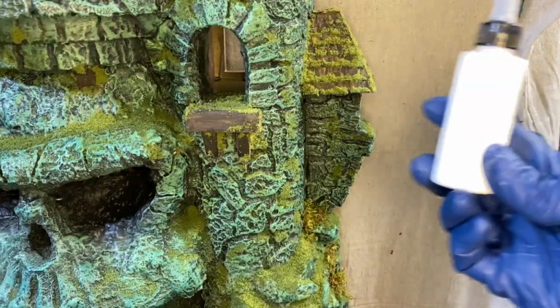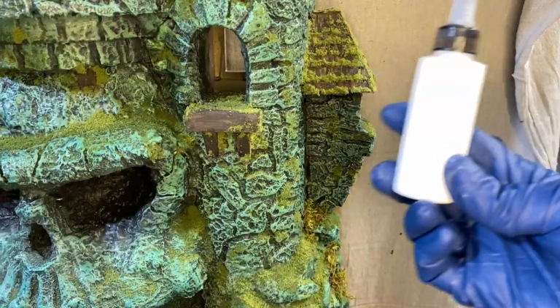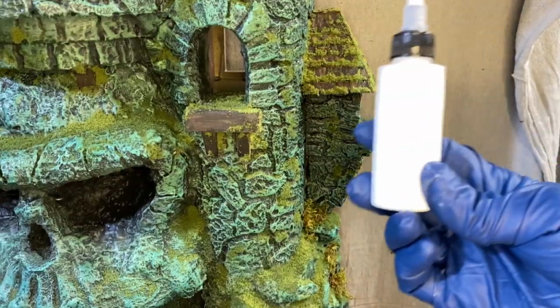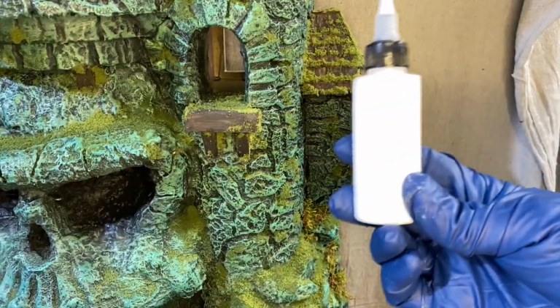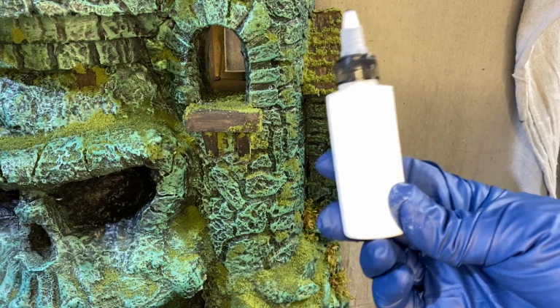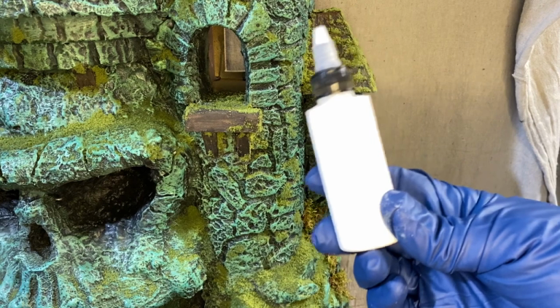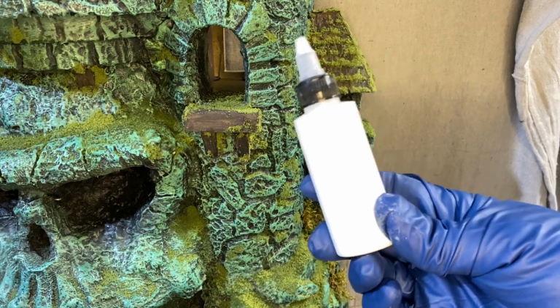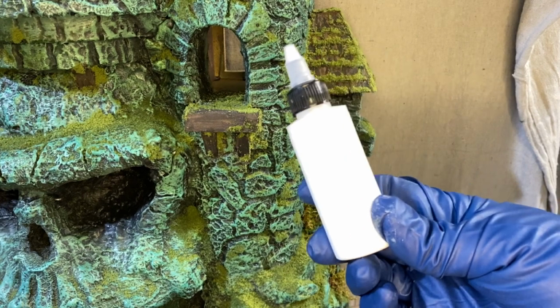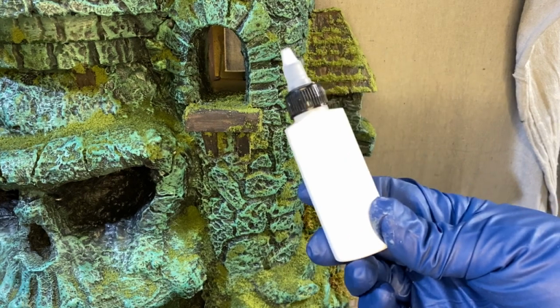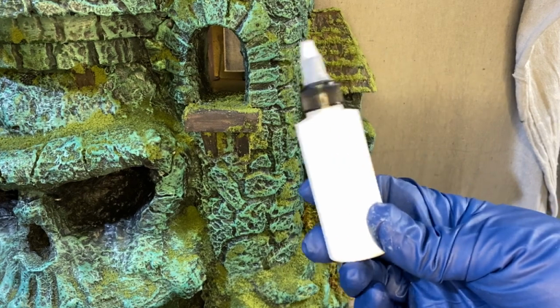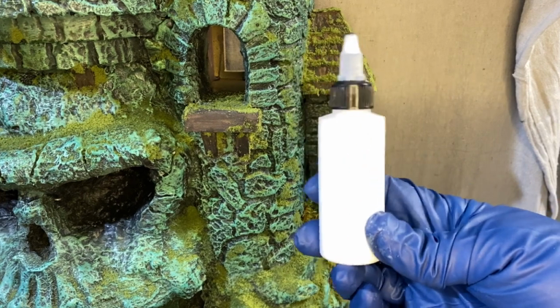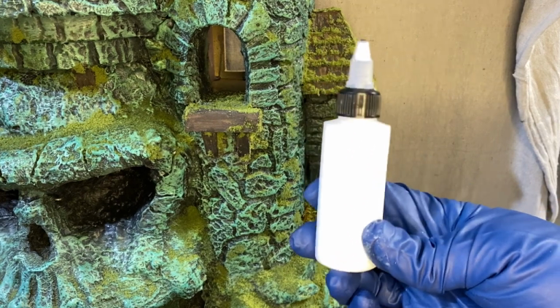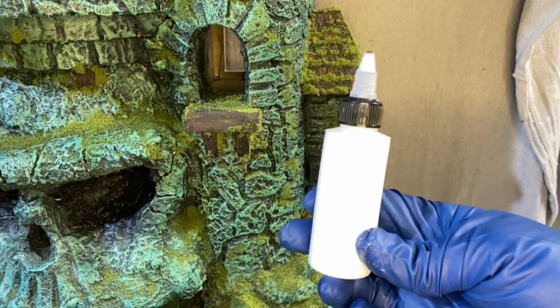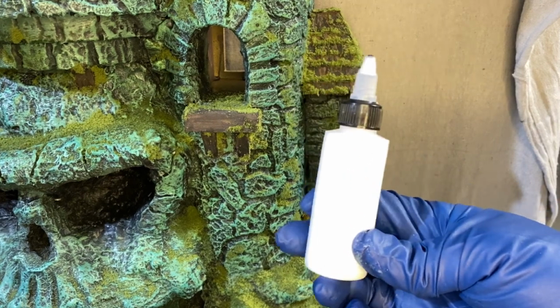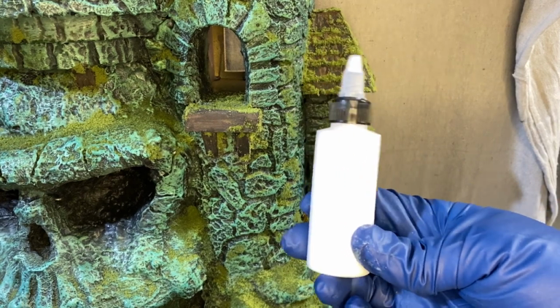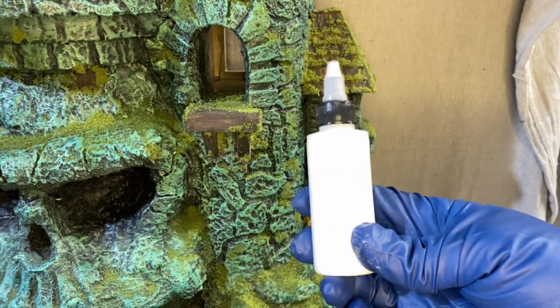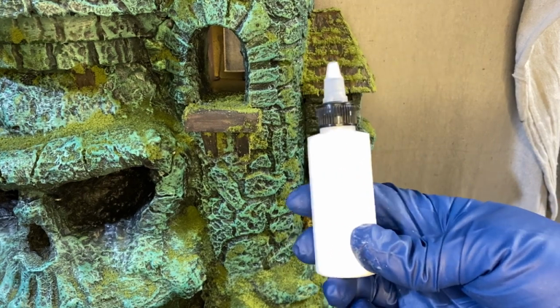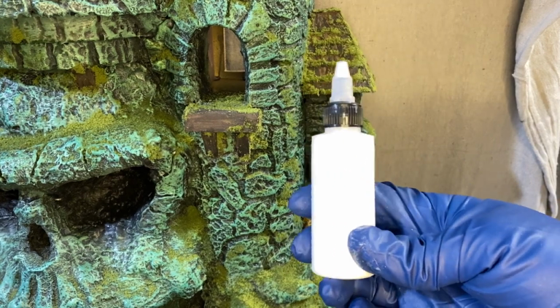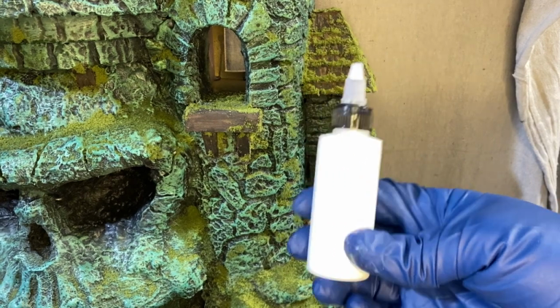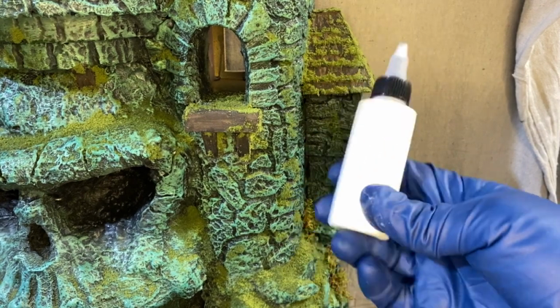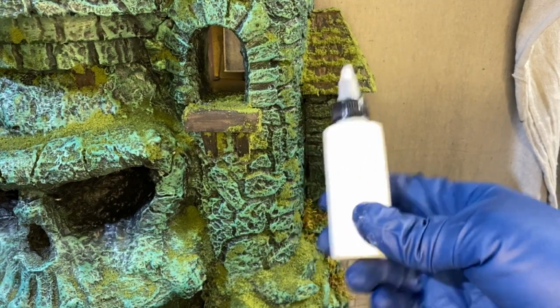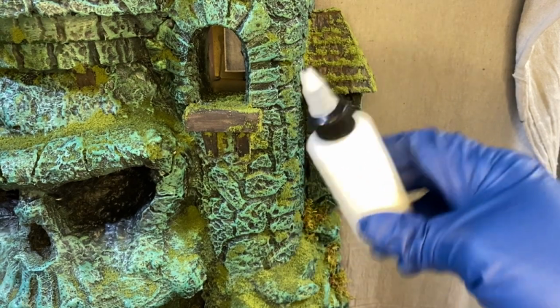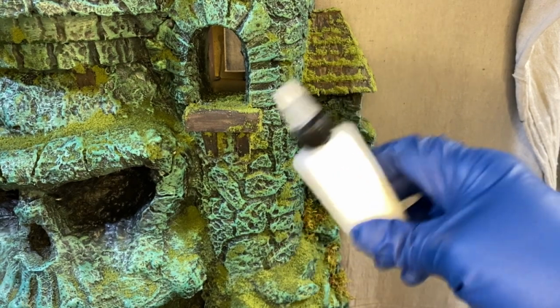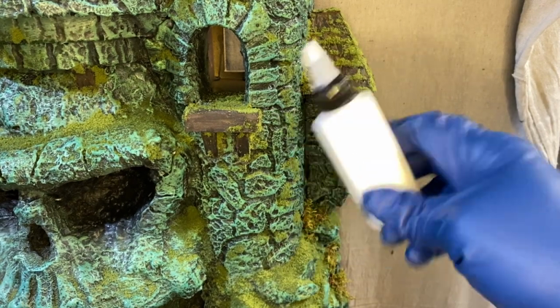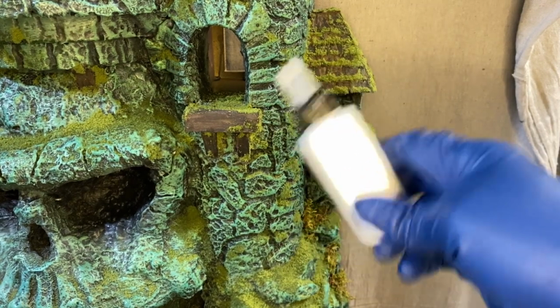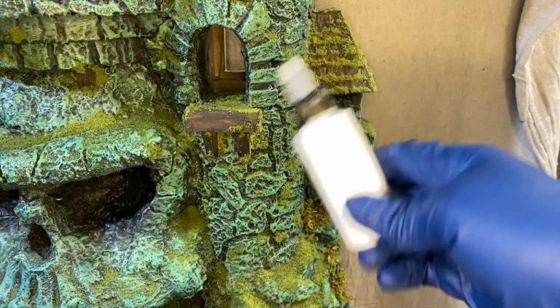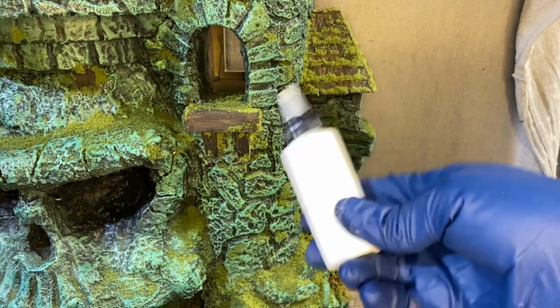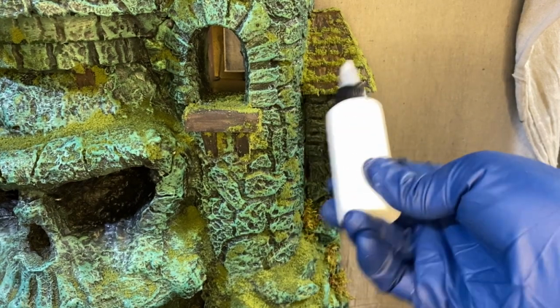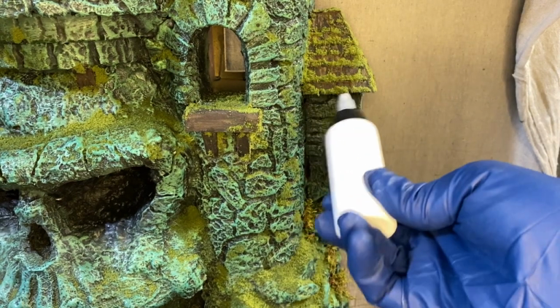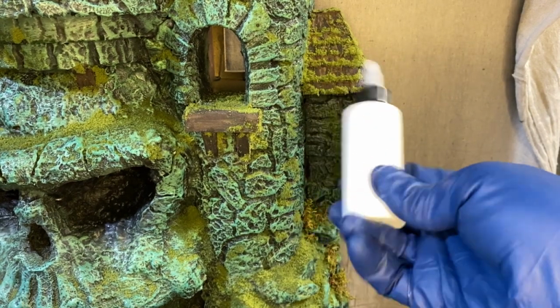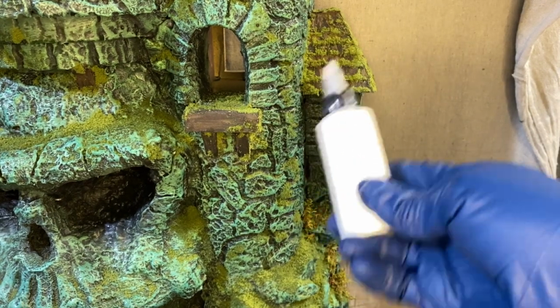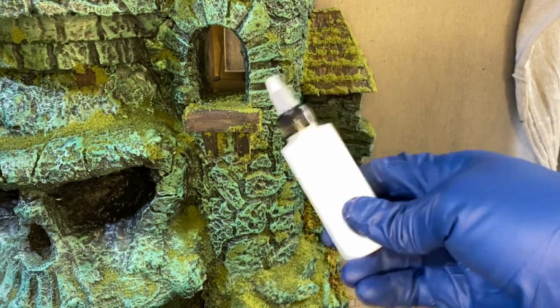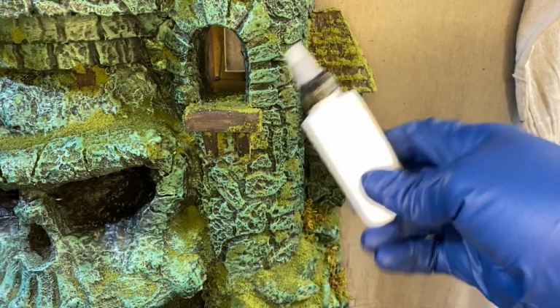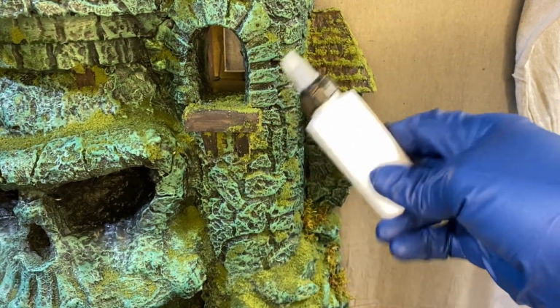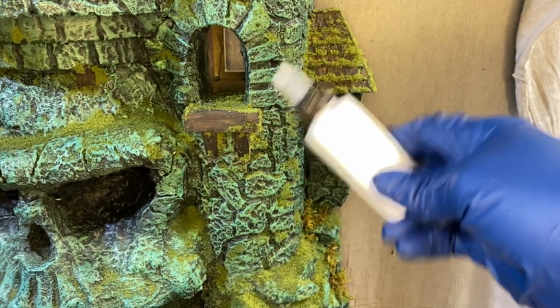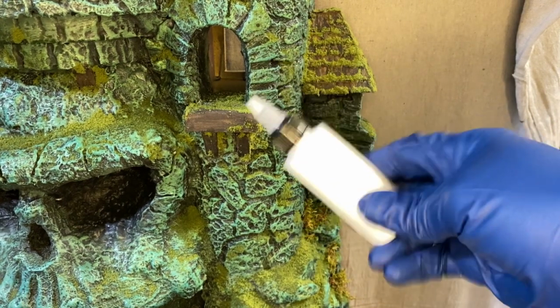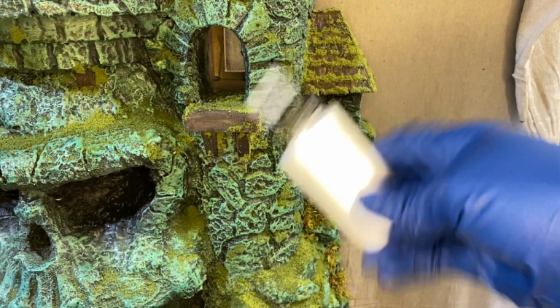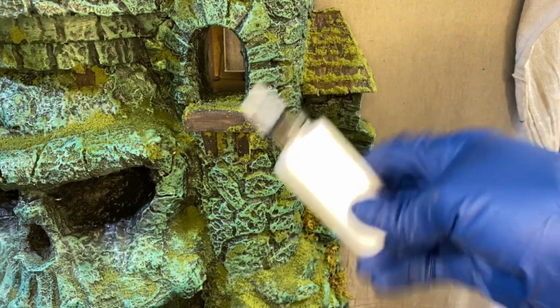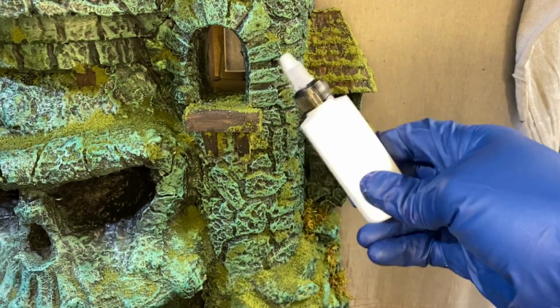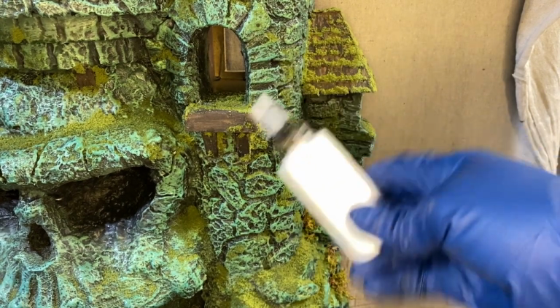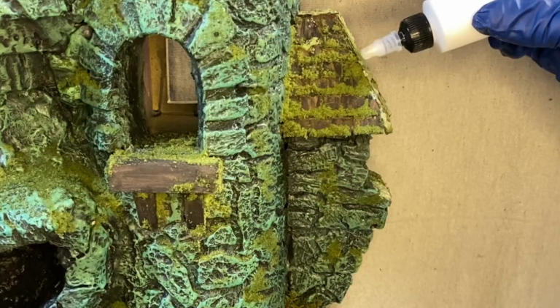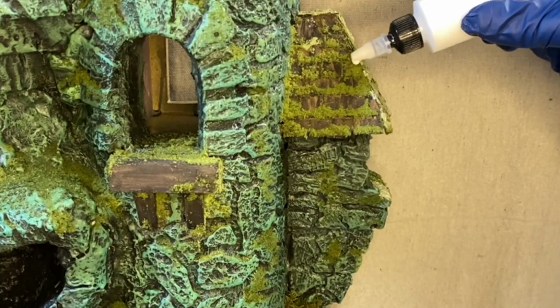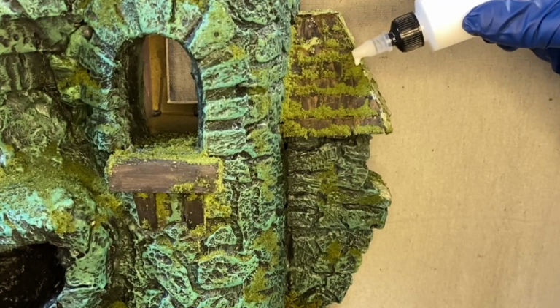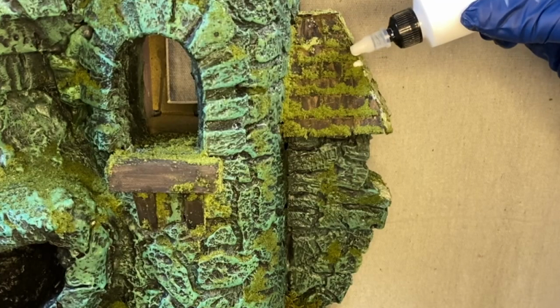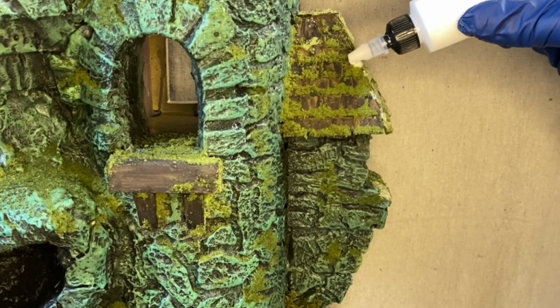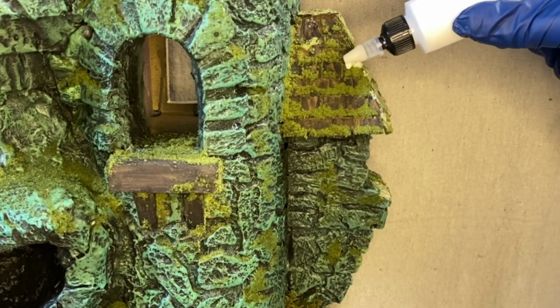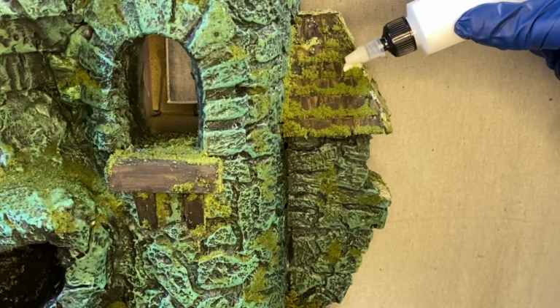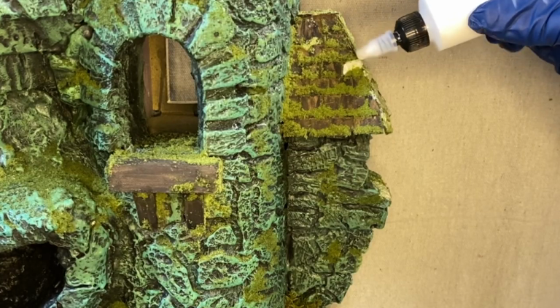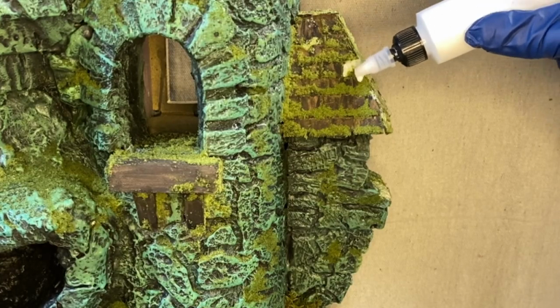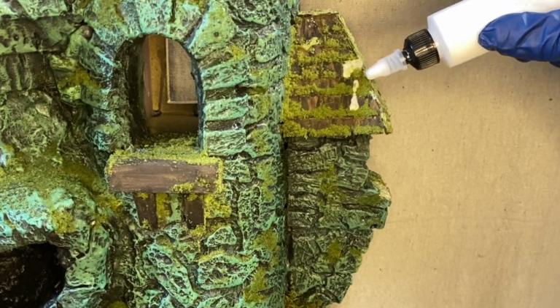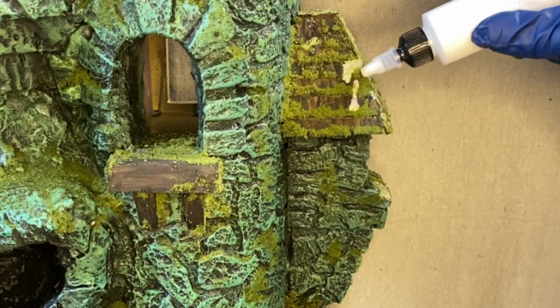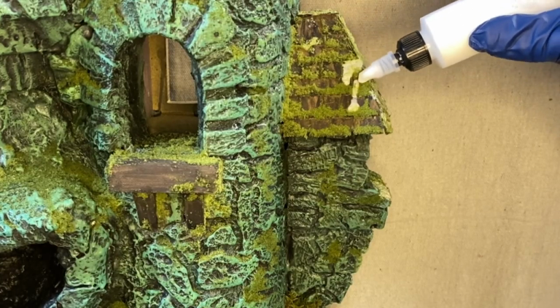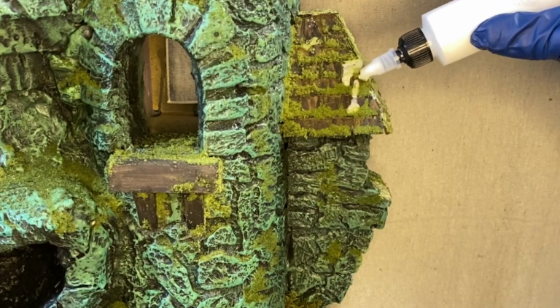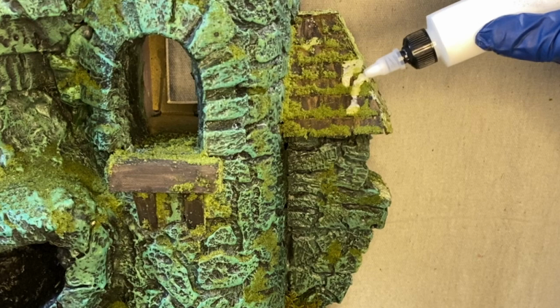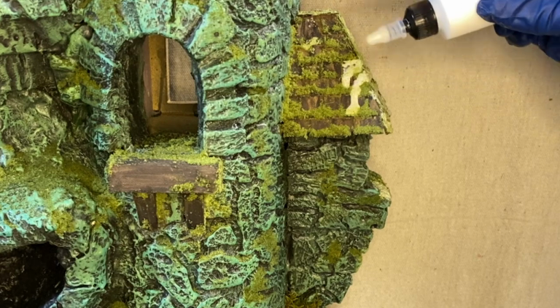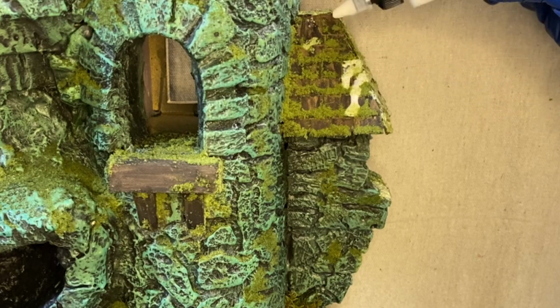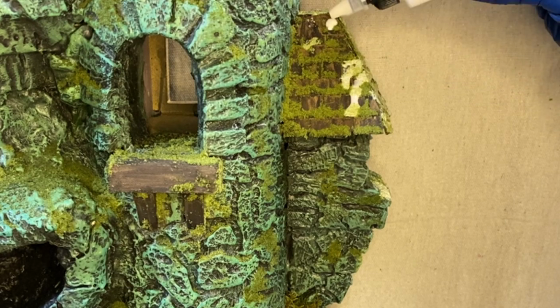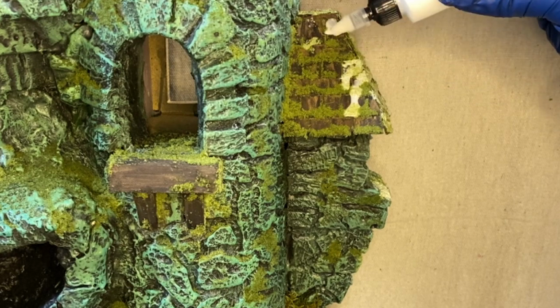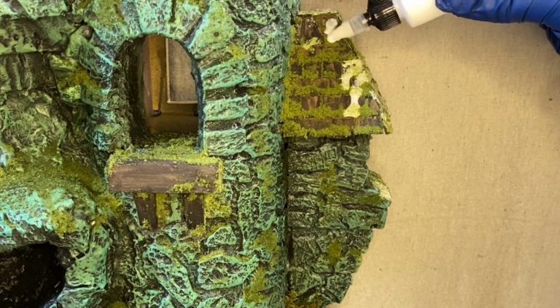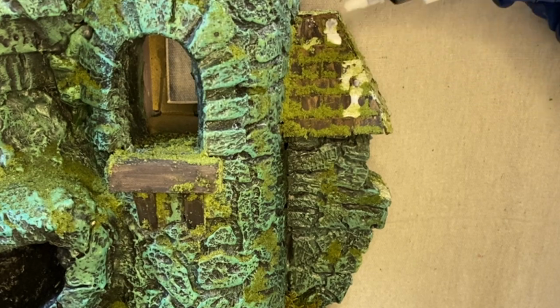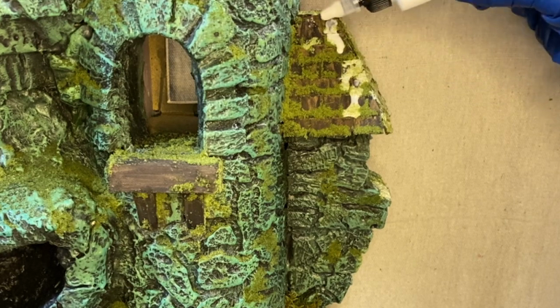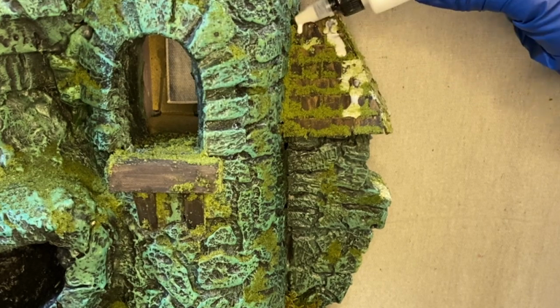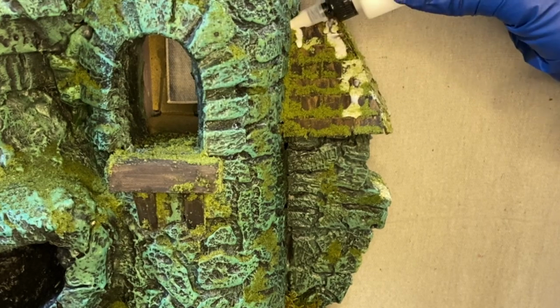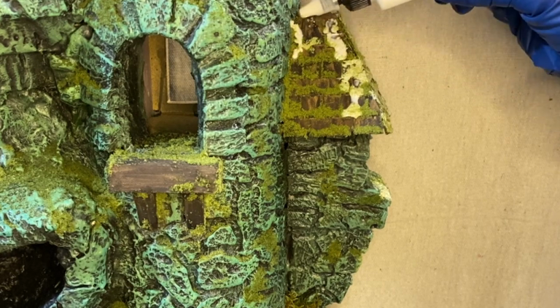Now I'm going to use a one-to-one solution of Mod Podge to water. I'm going to put this all over the moss flock so that way when it dries it locks it in place.